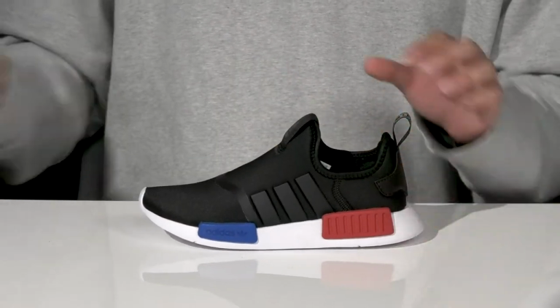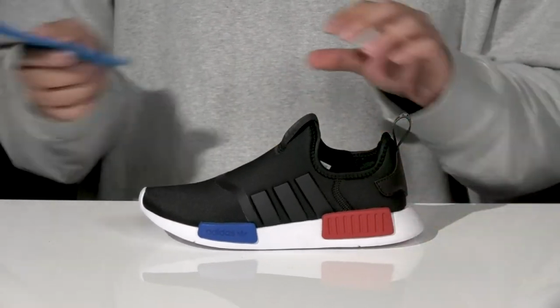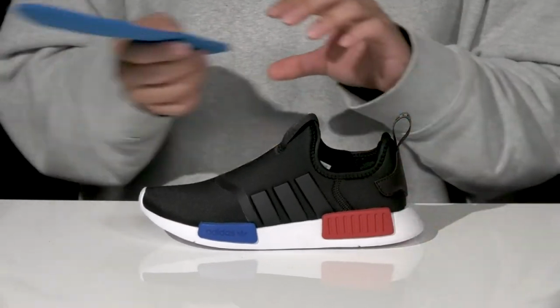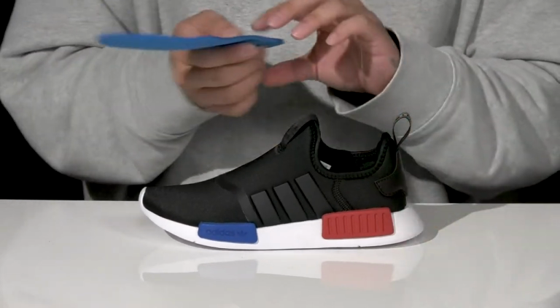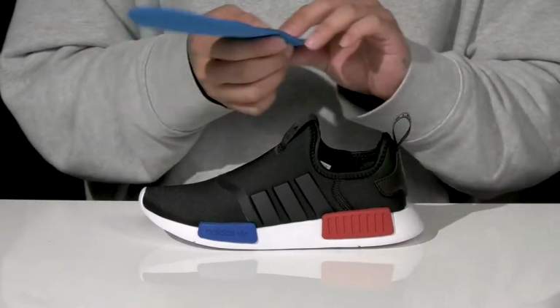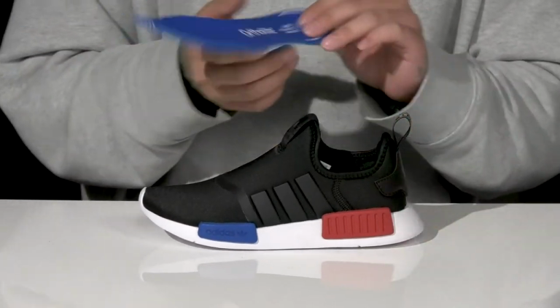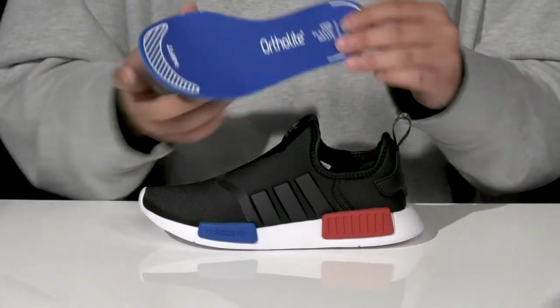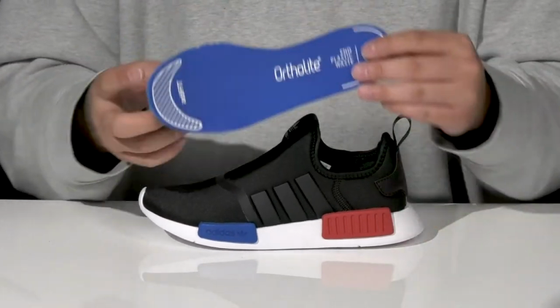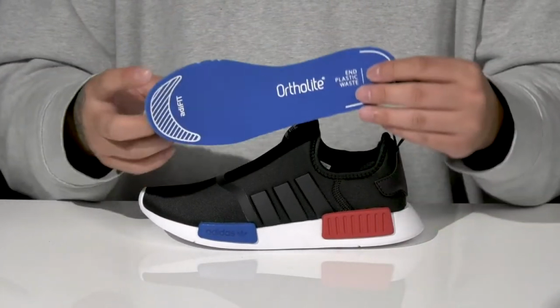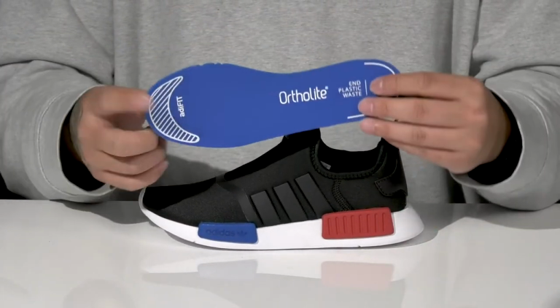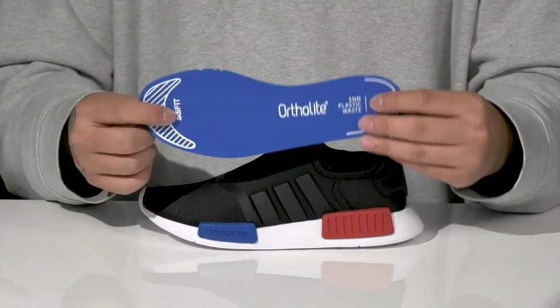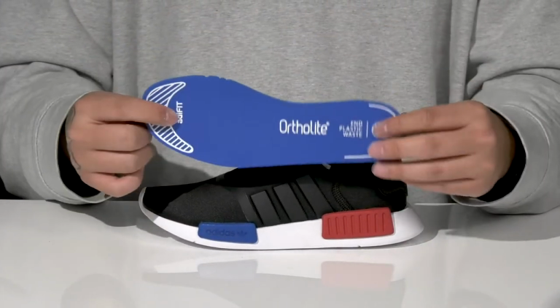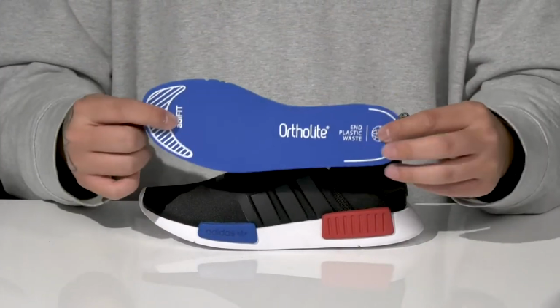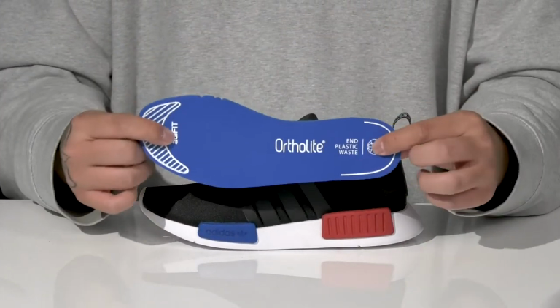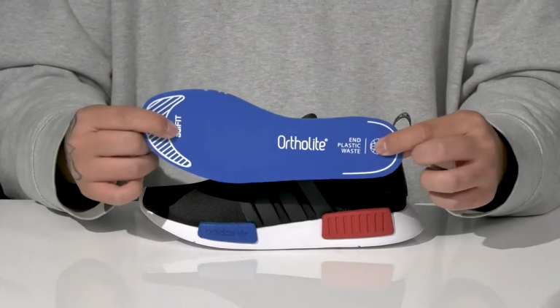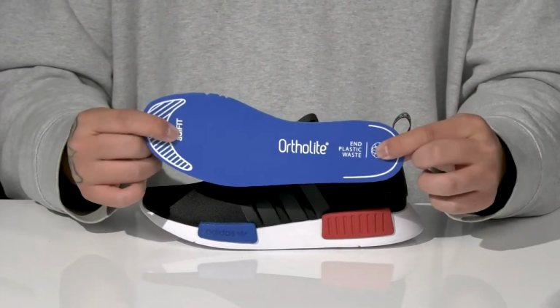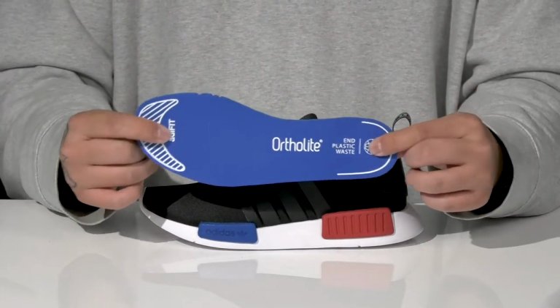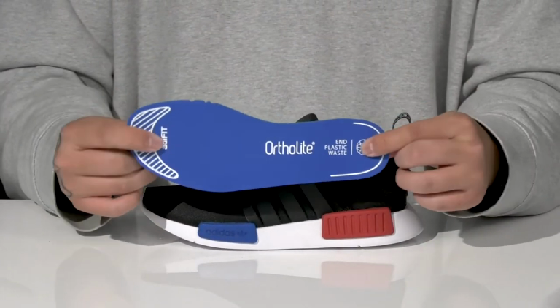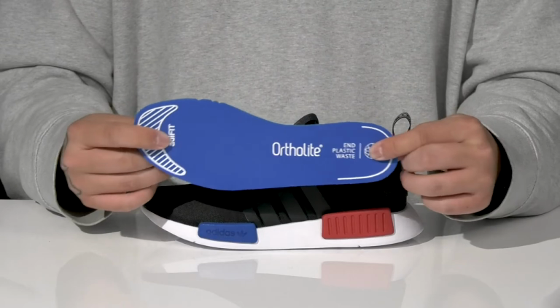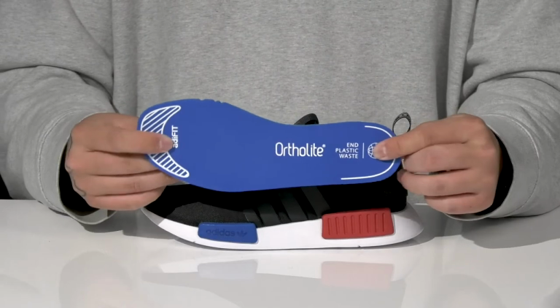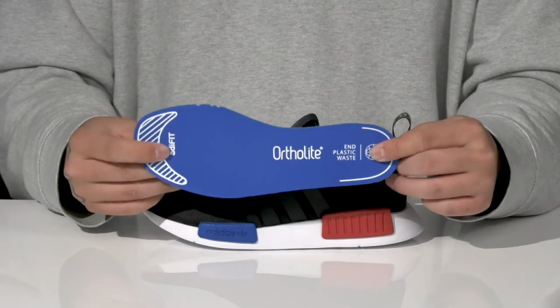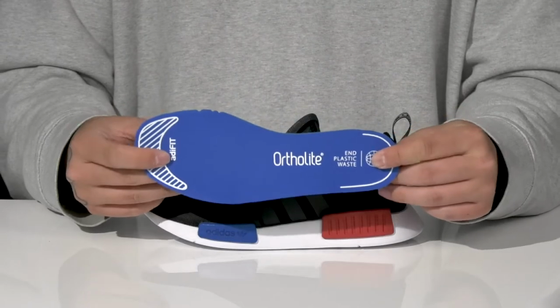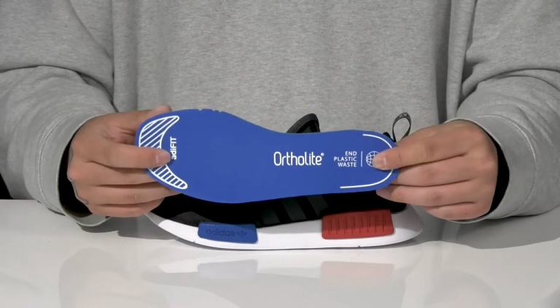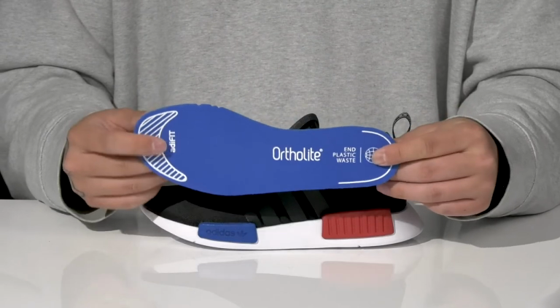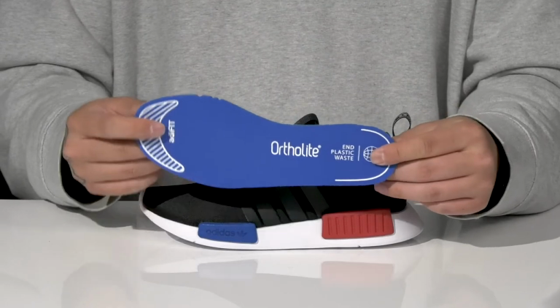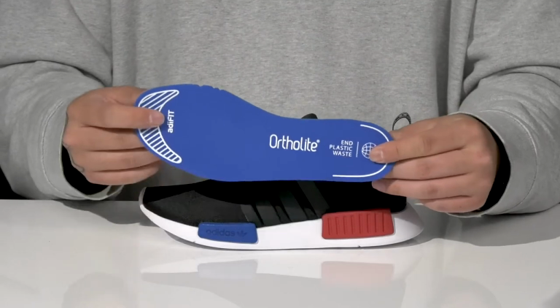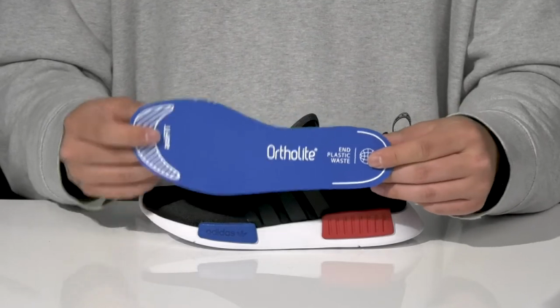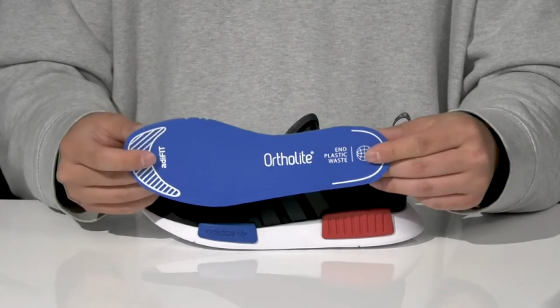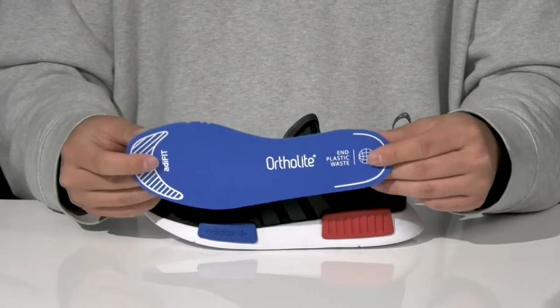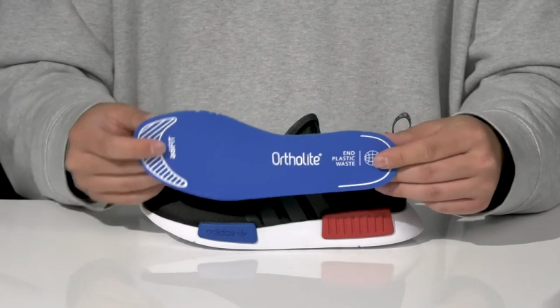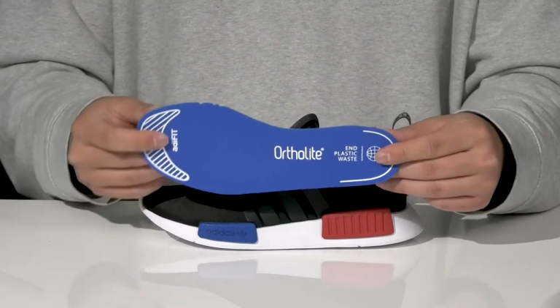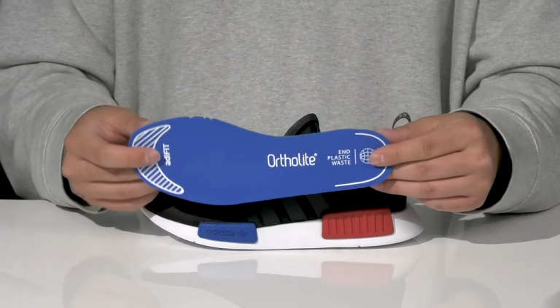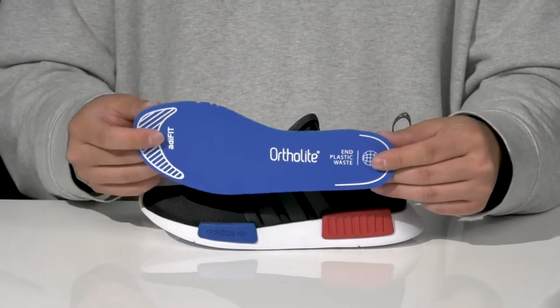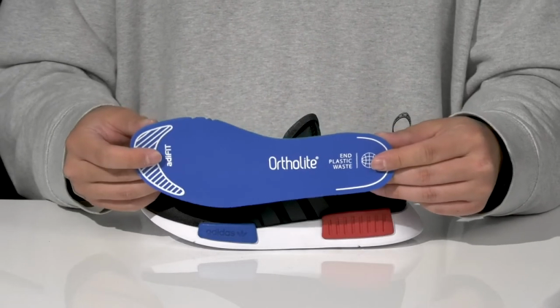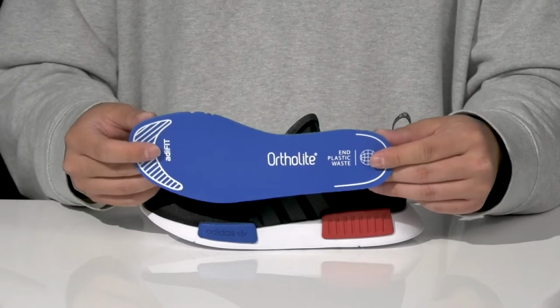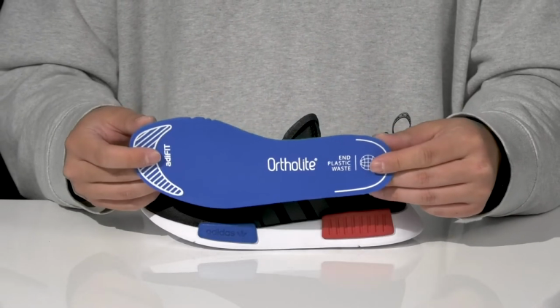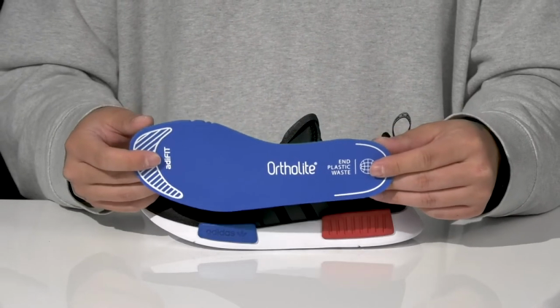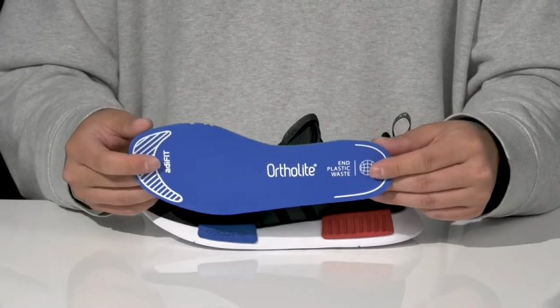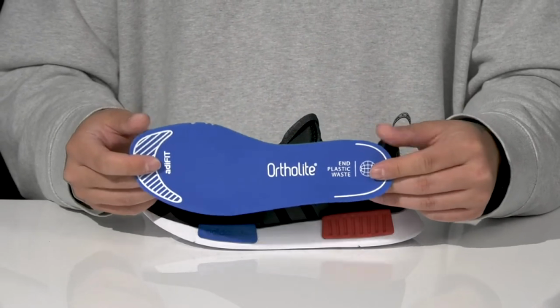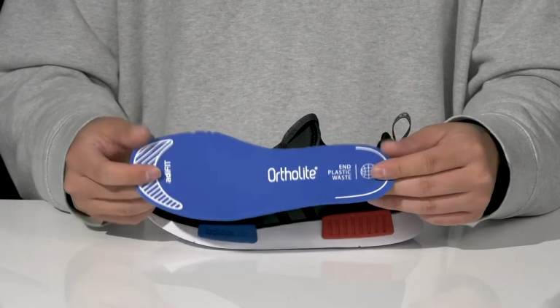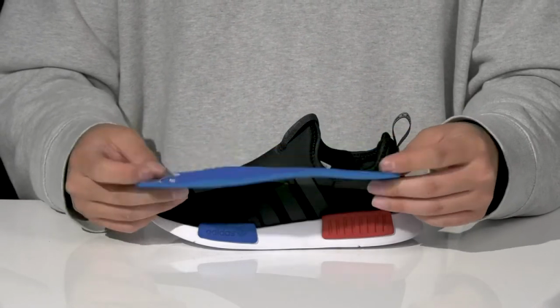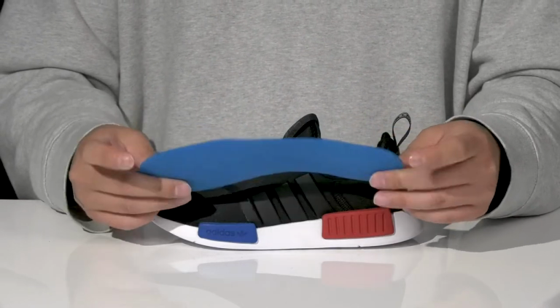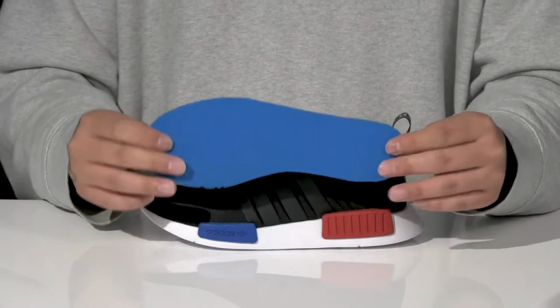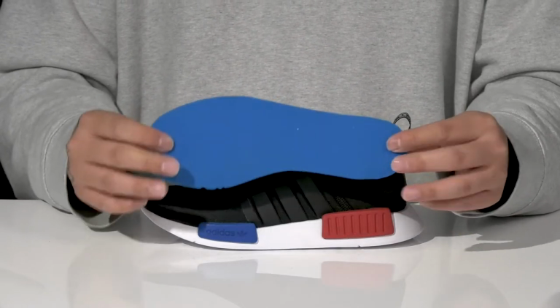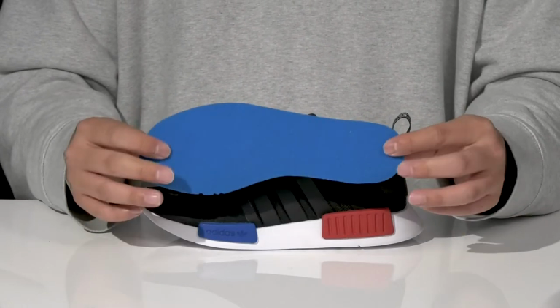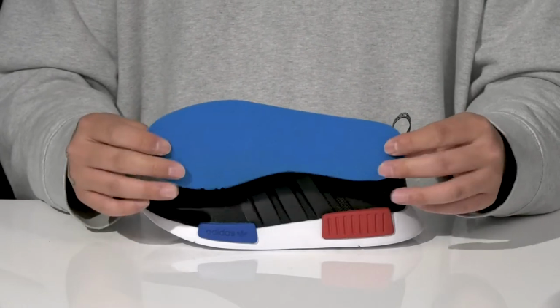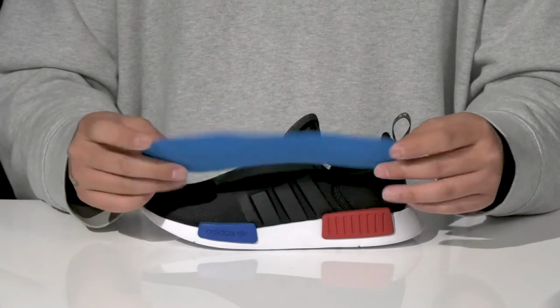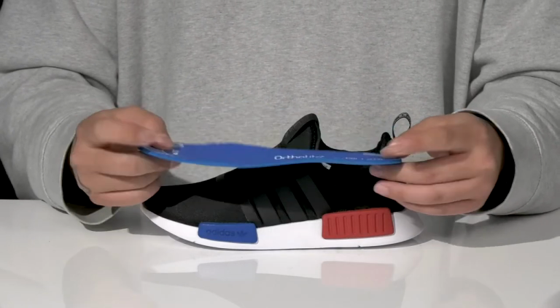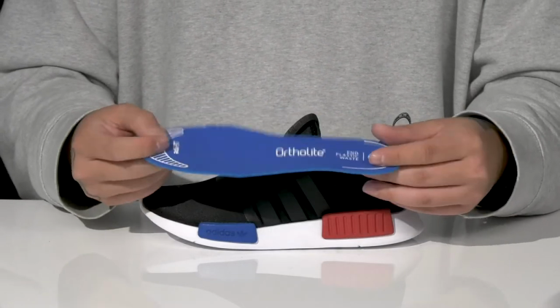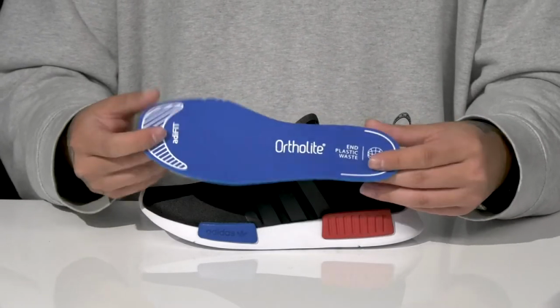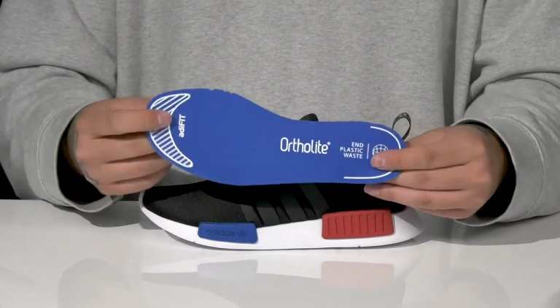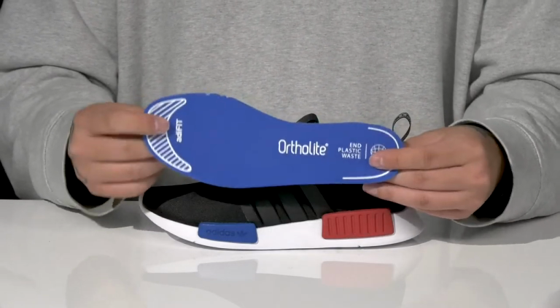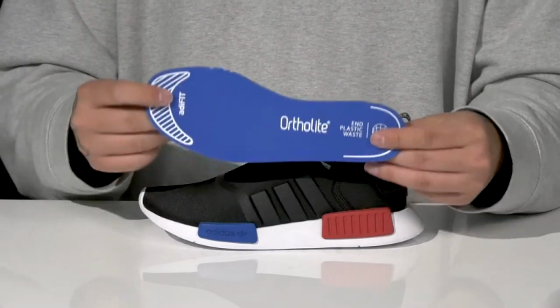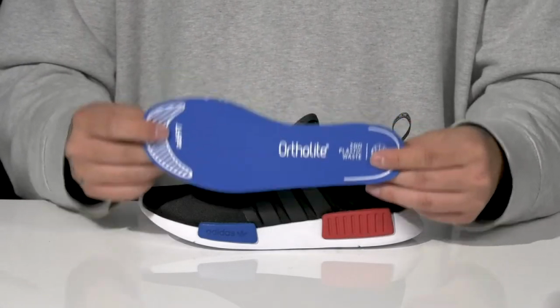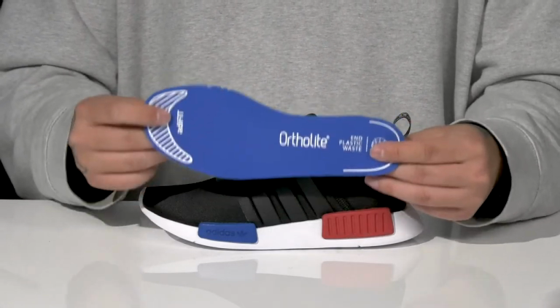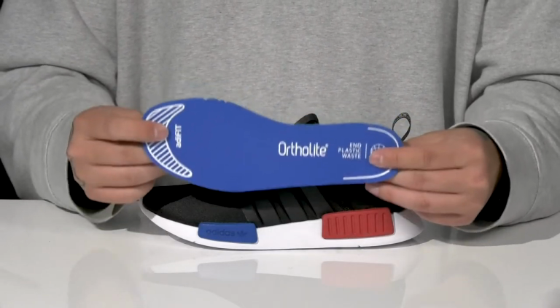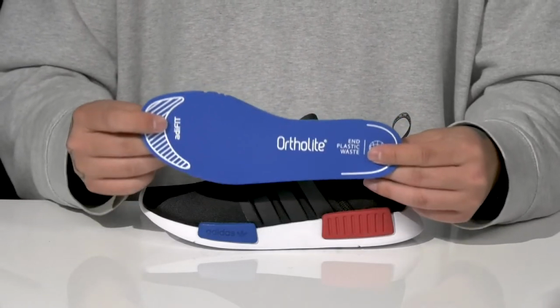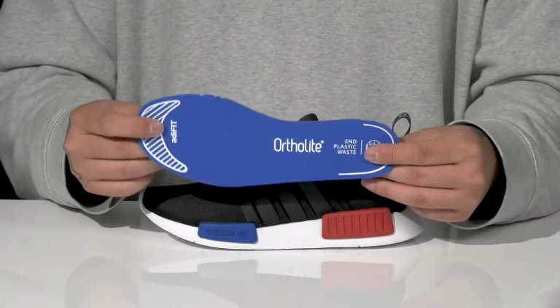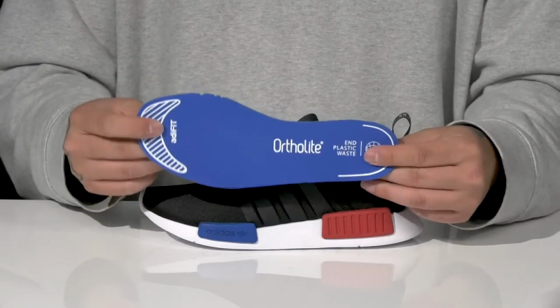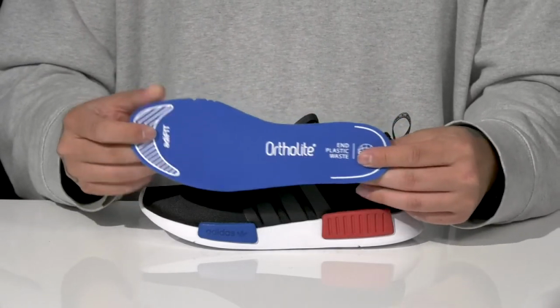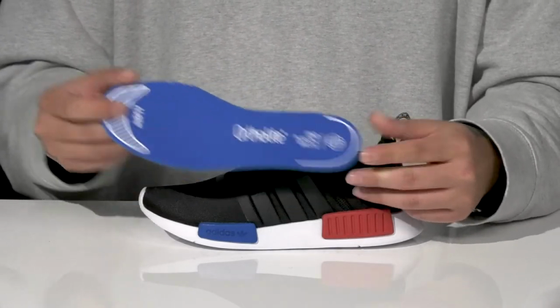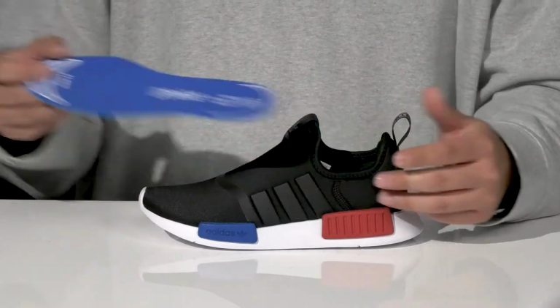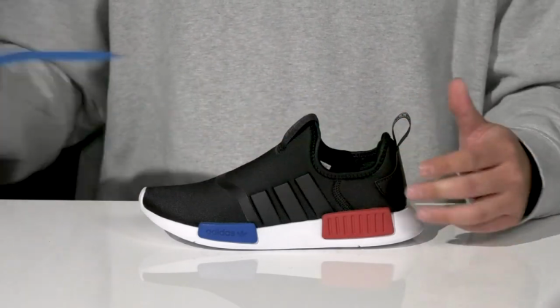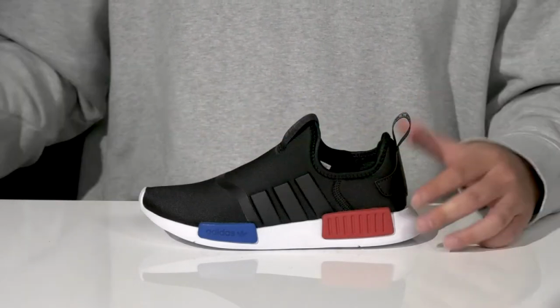It features a removable ortho light AdiFit footbed to help provide a healthy foot environment, absorb shock, and also make sure the shoe fits properly.